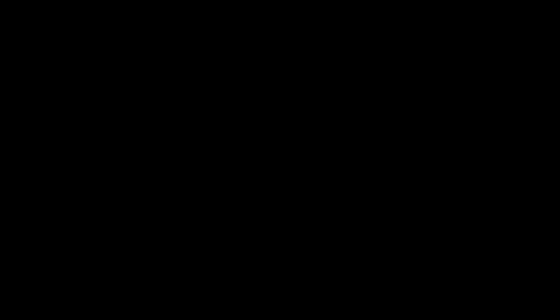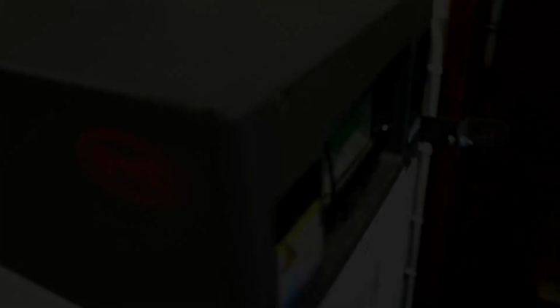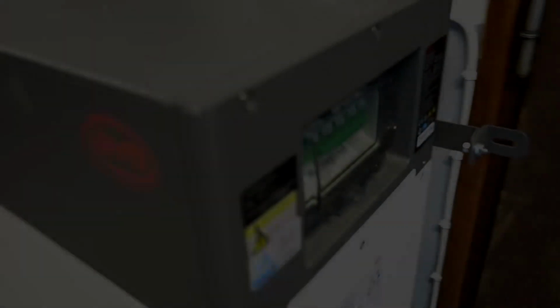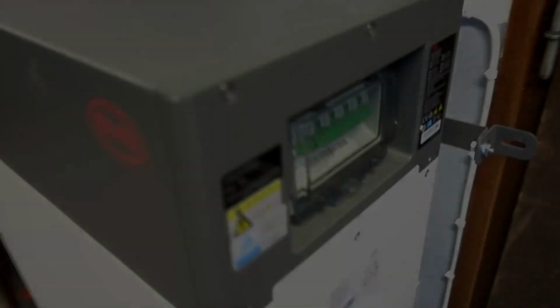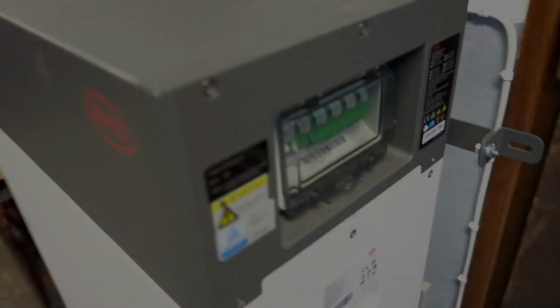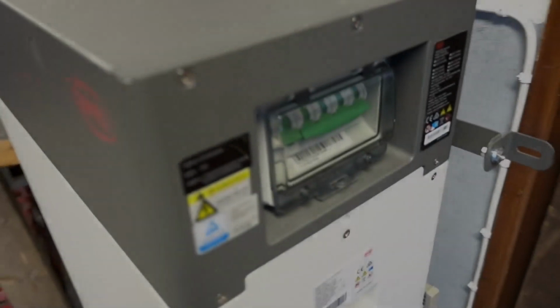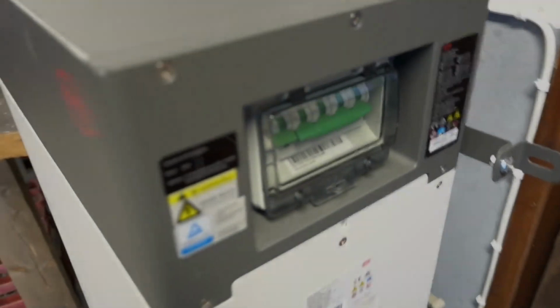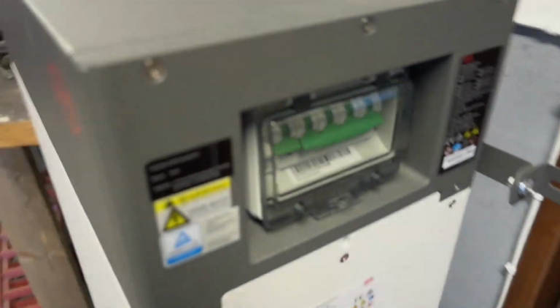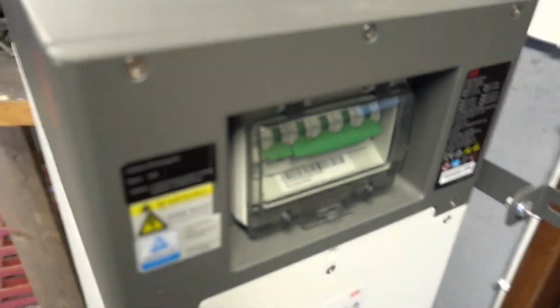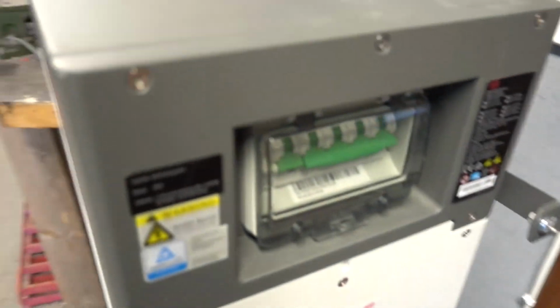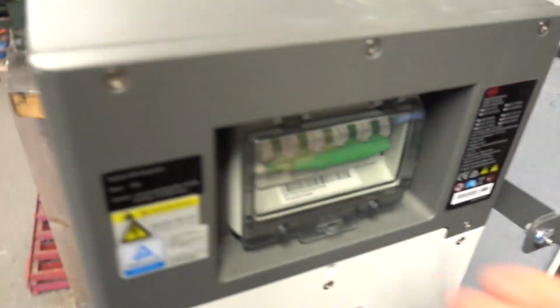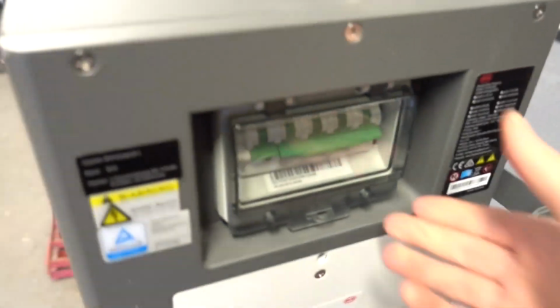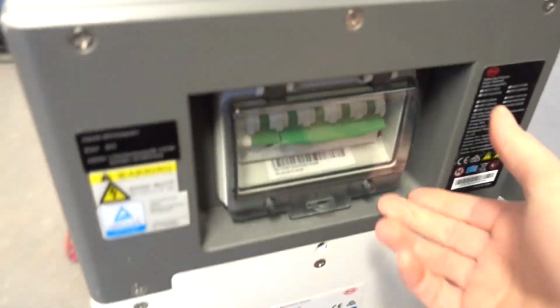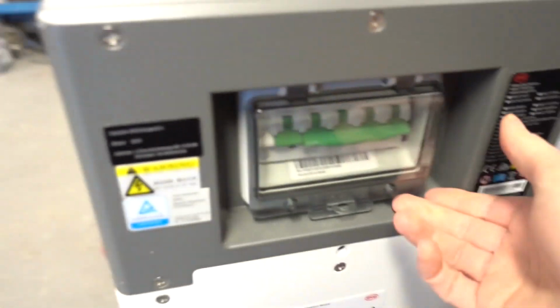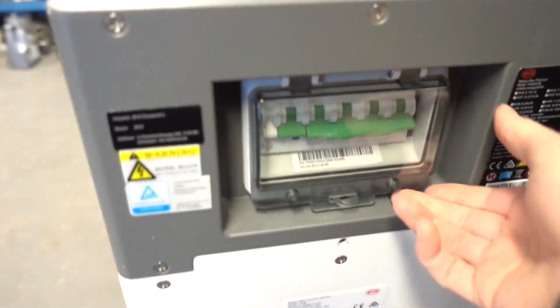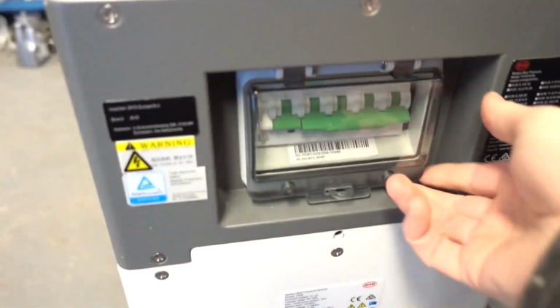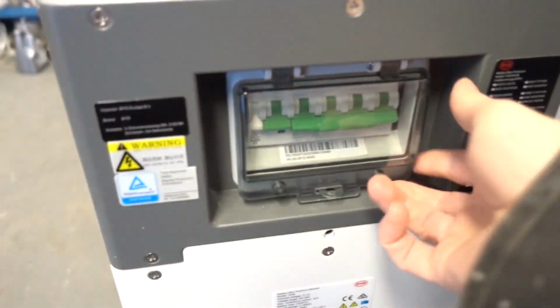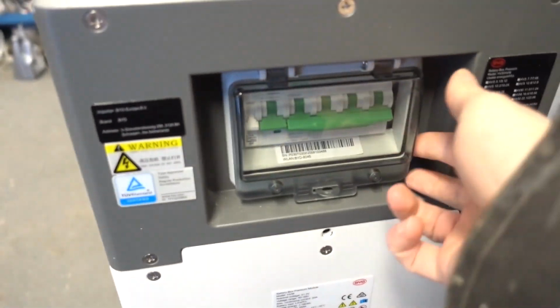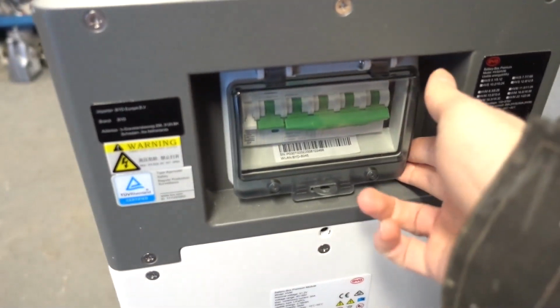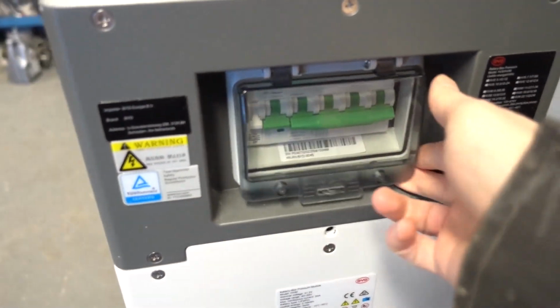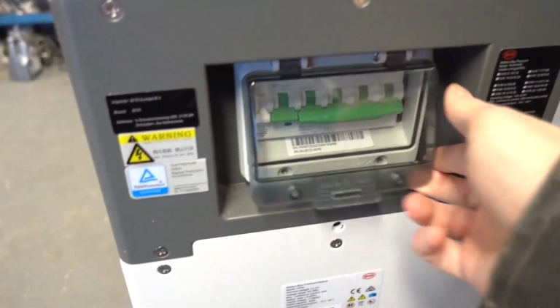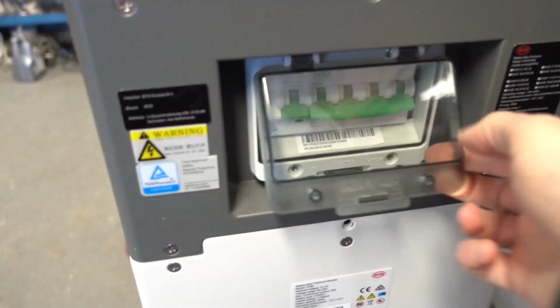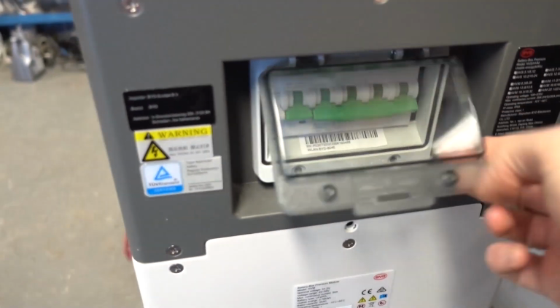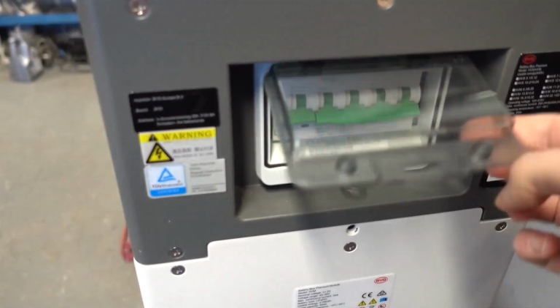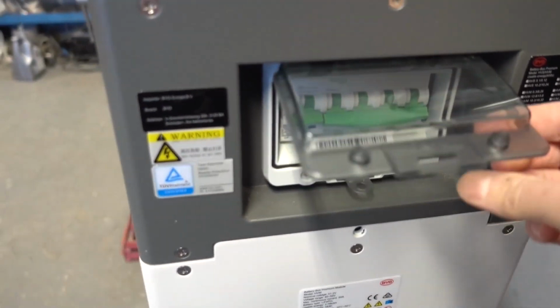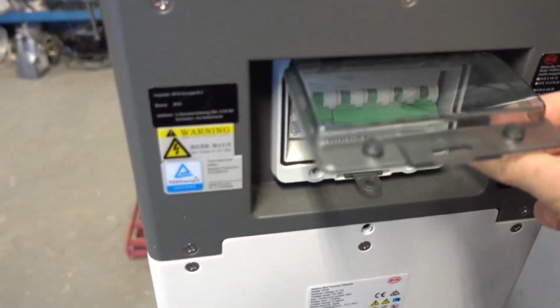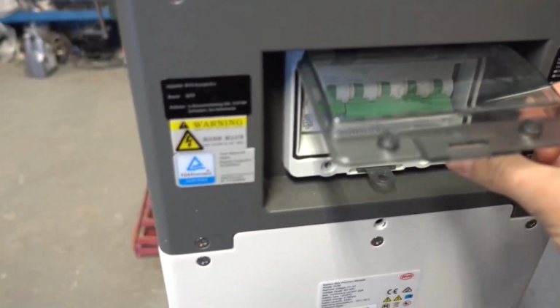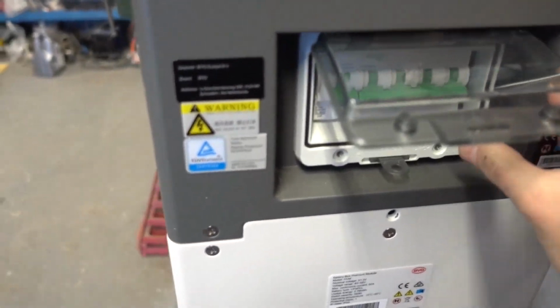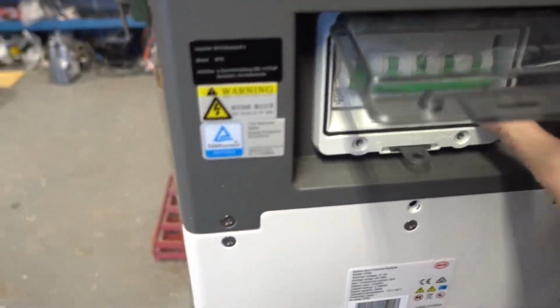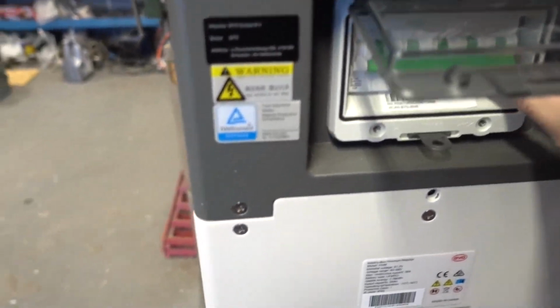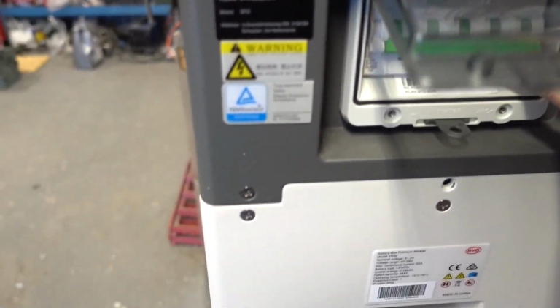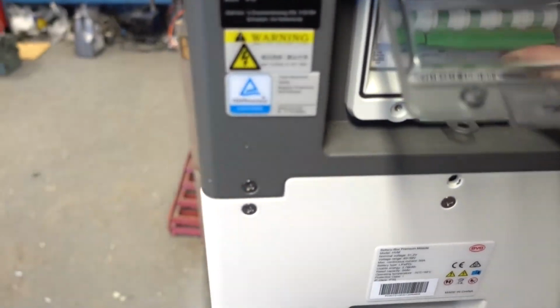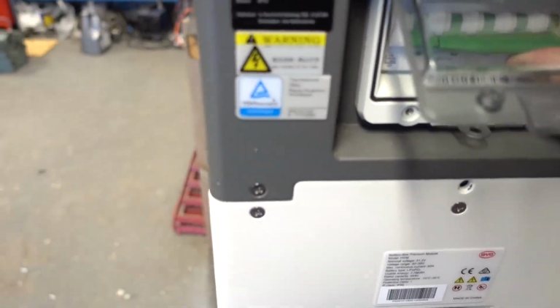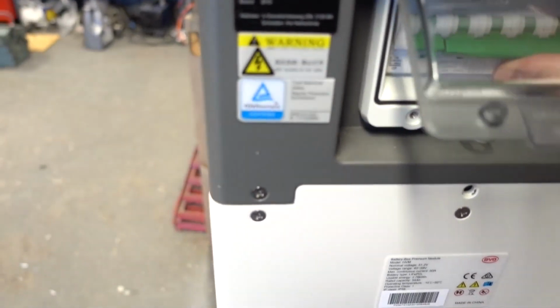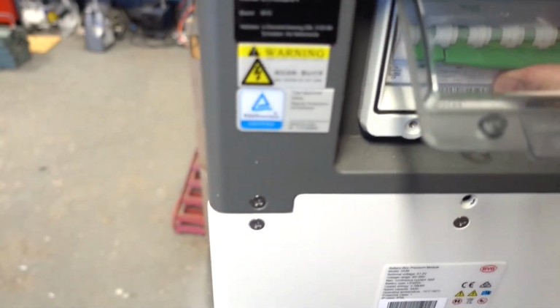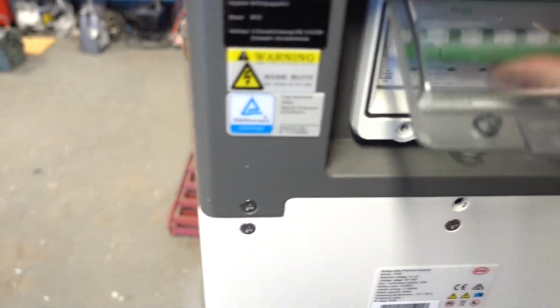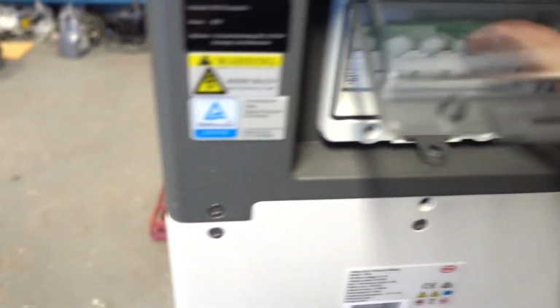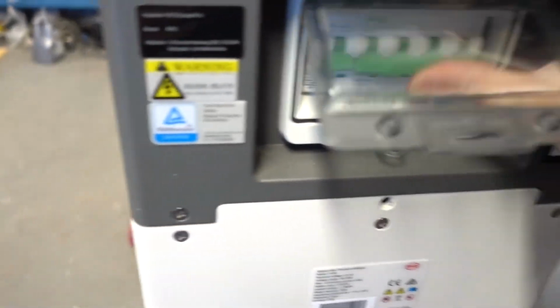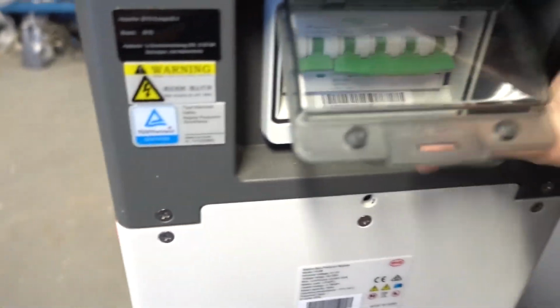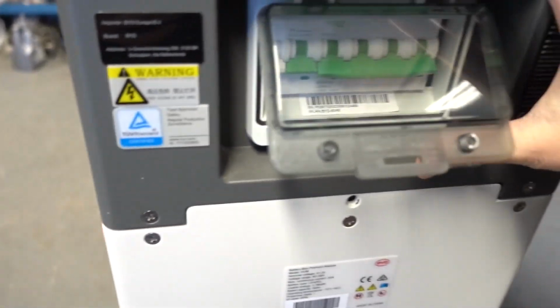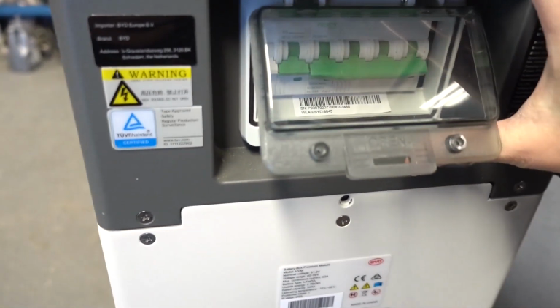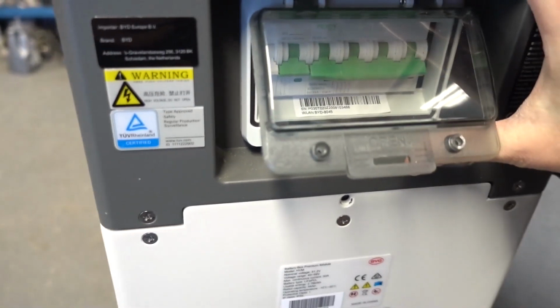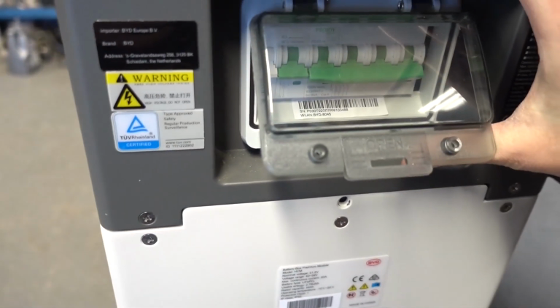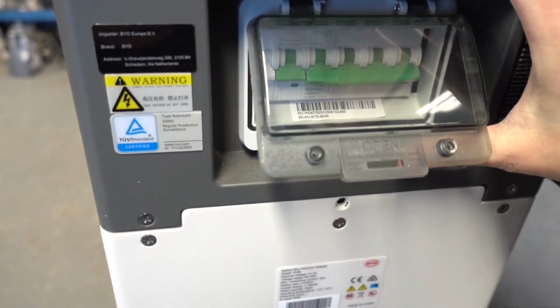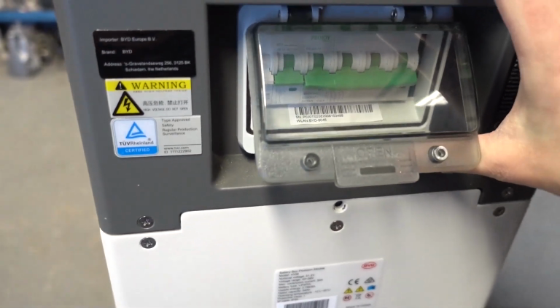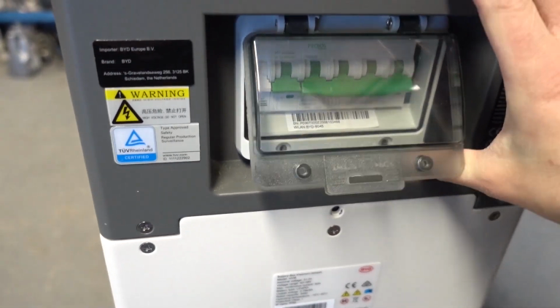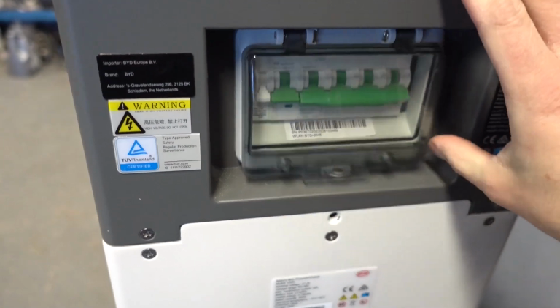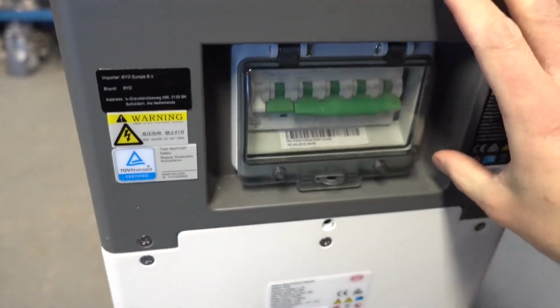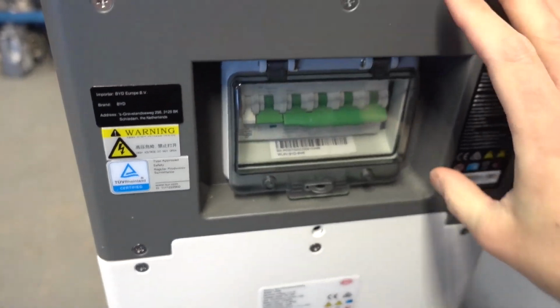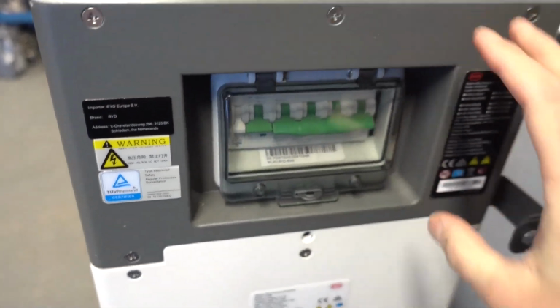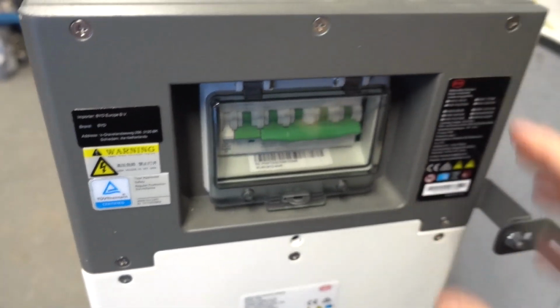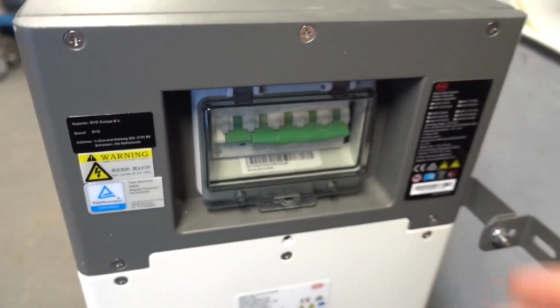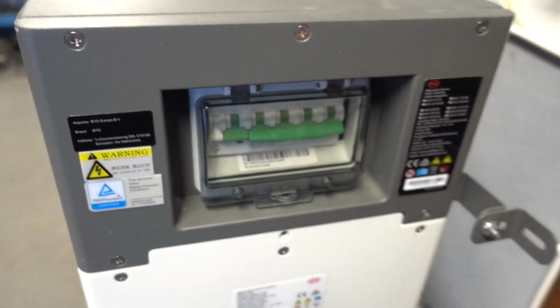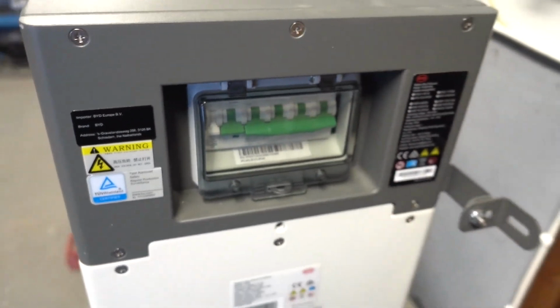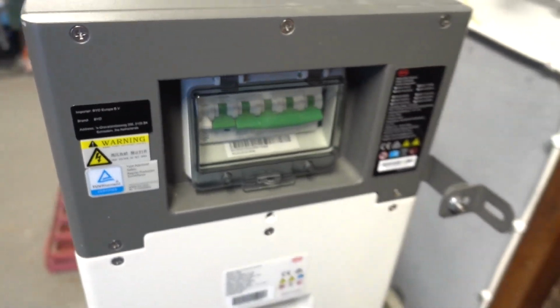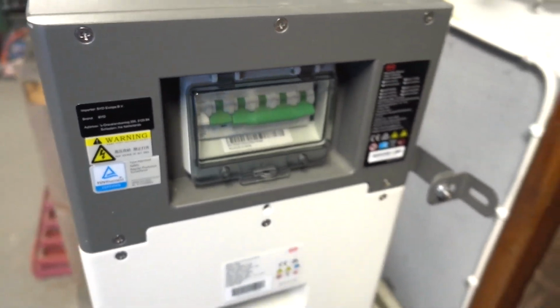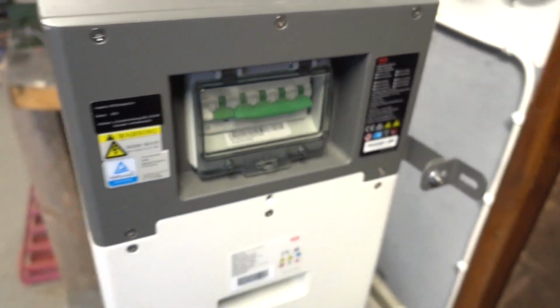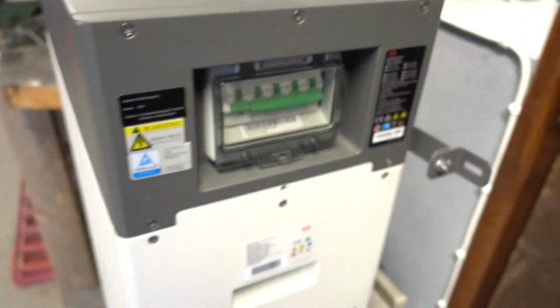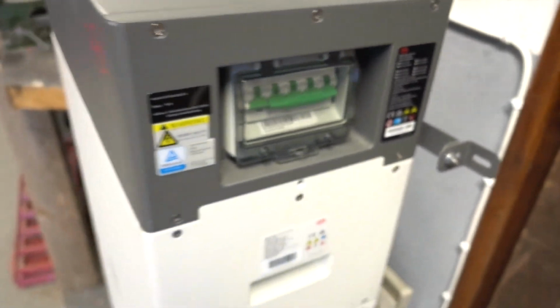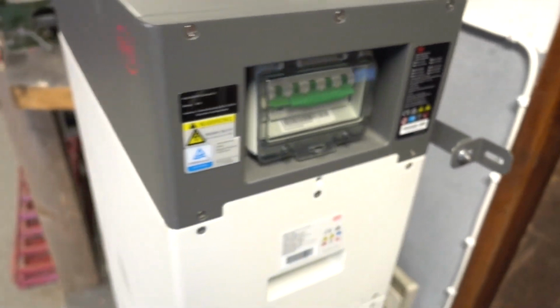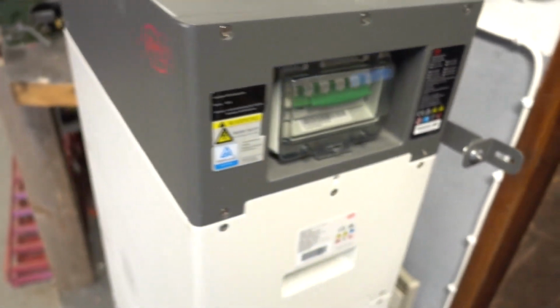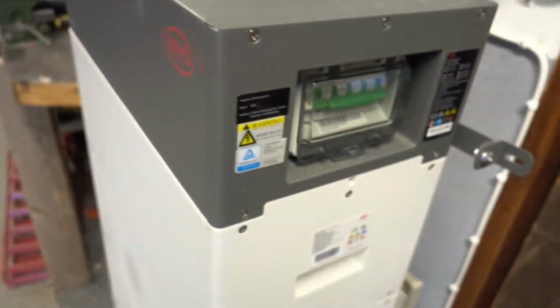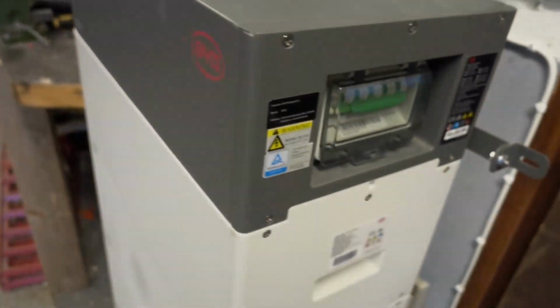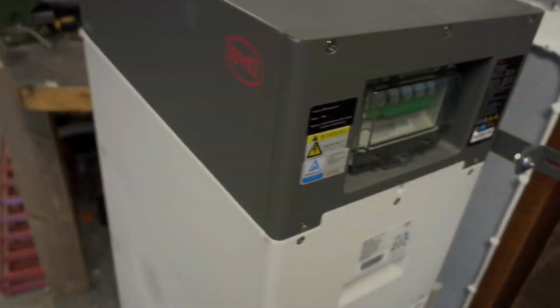Okay, so time to figure out why the battery pack won't start. Since this is a reverse engineering channel, let's tear it down!